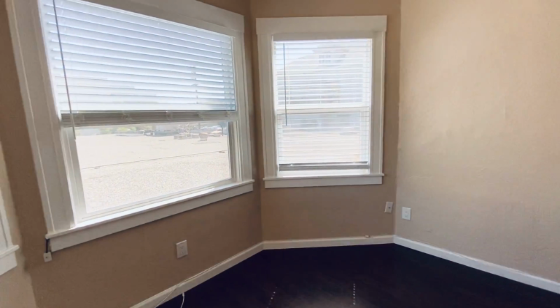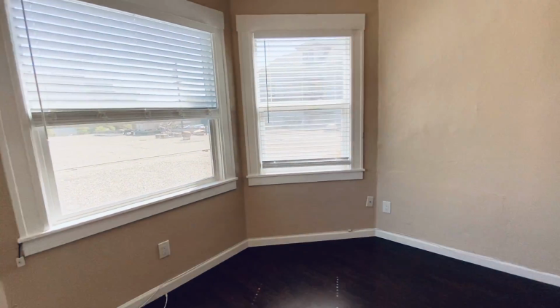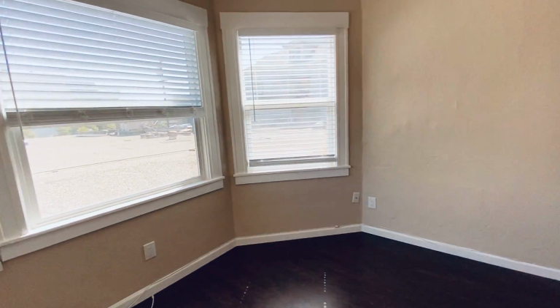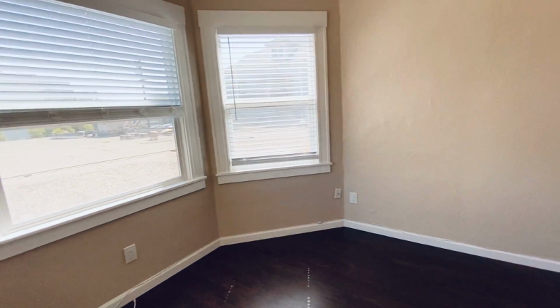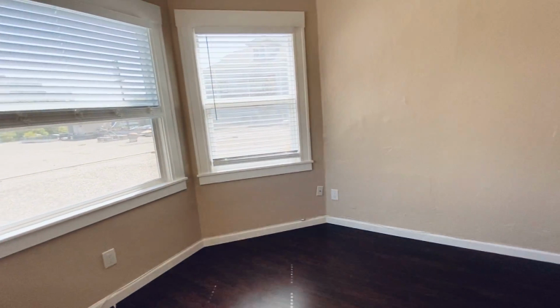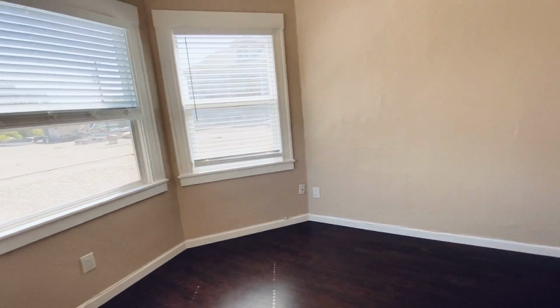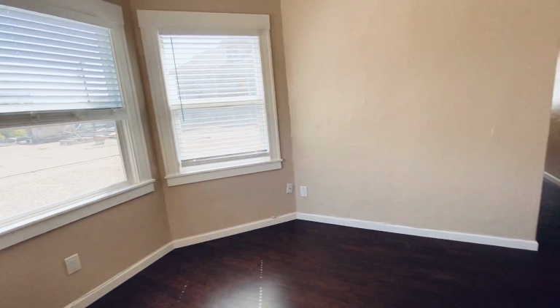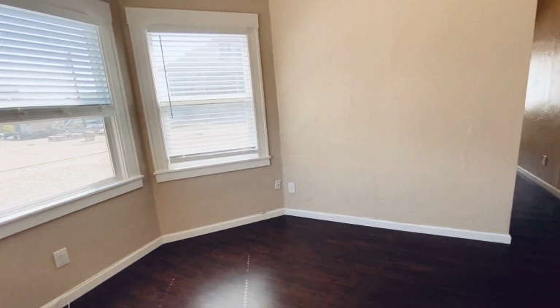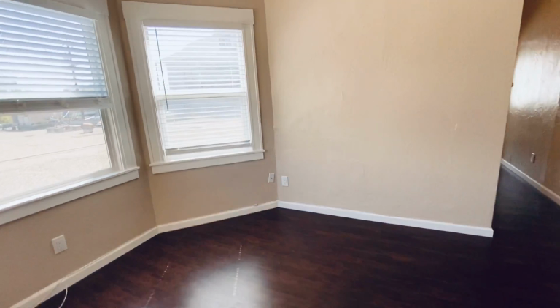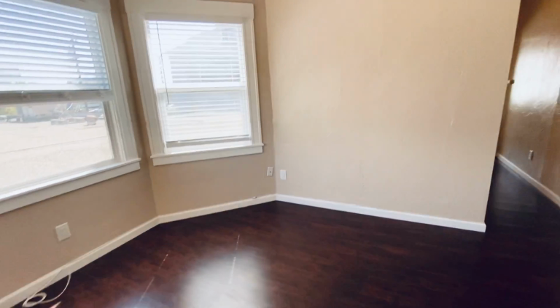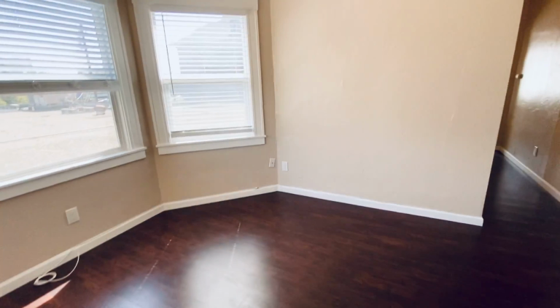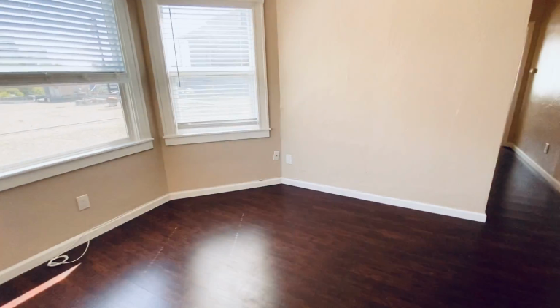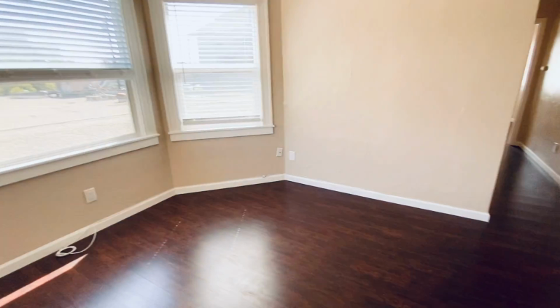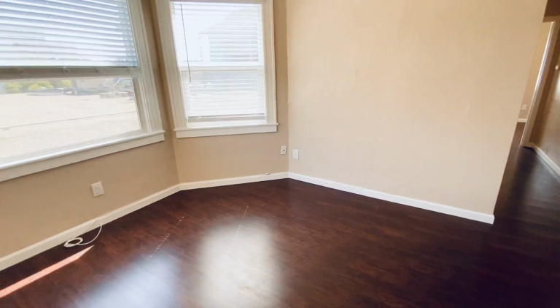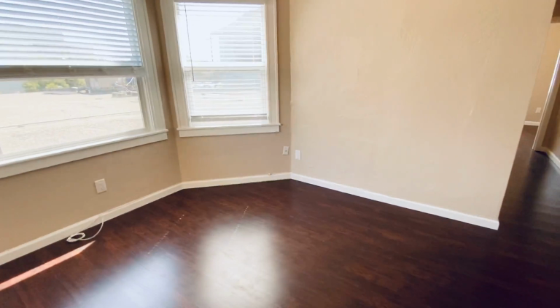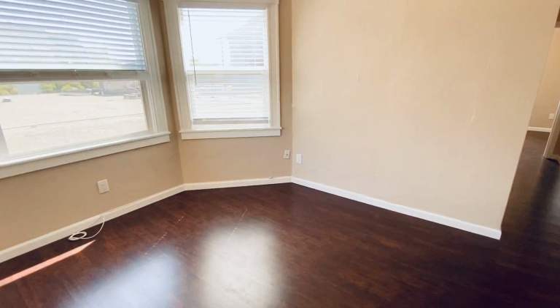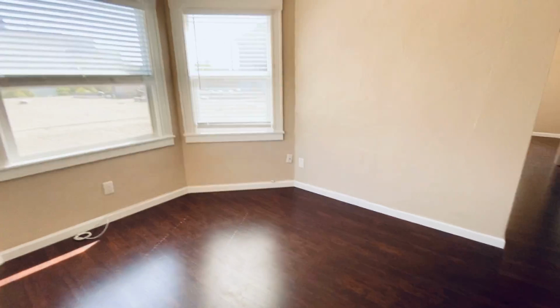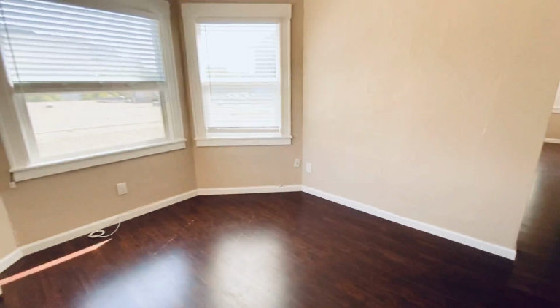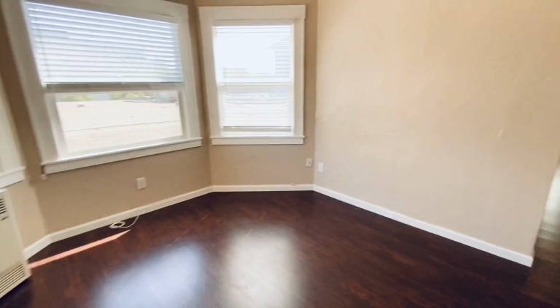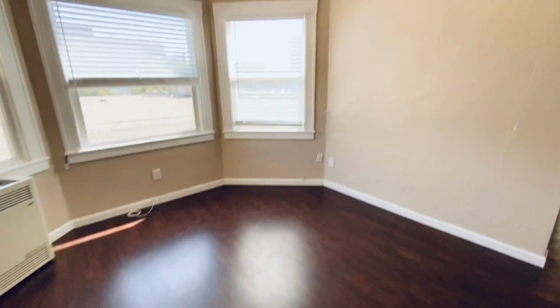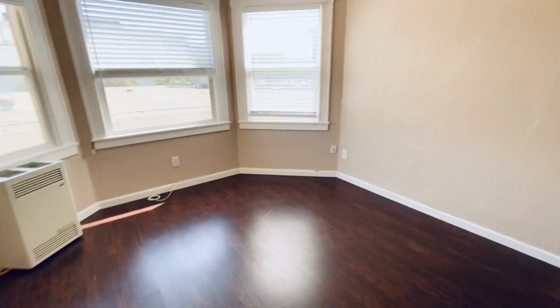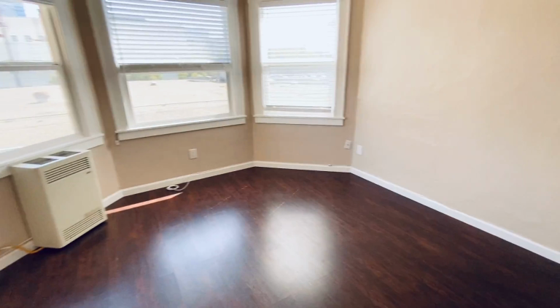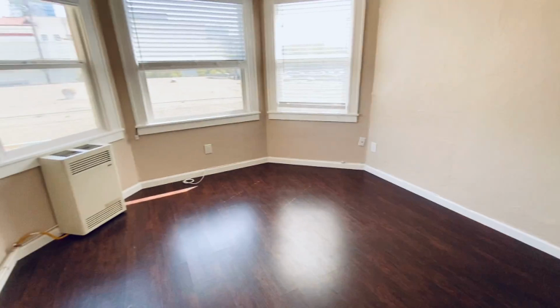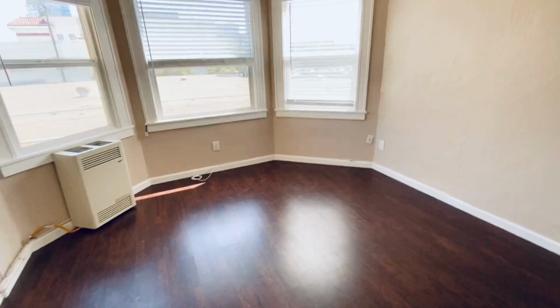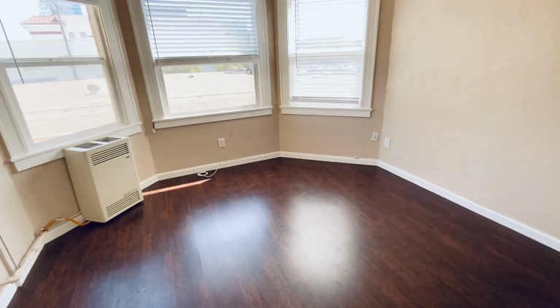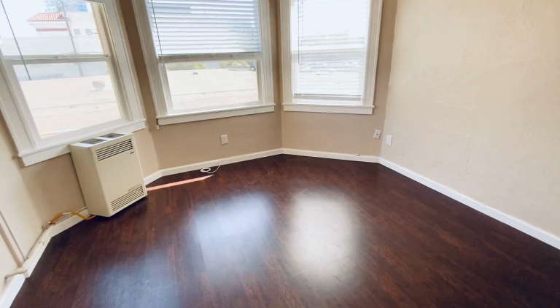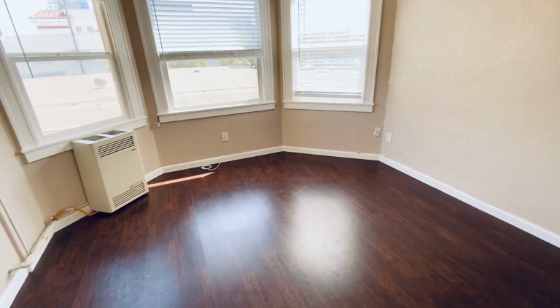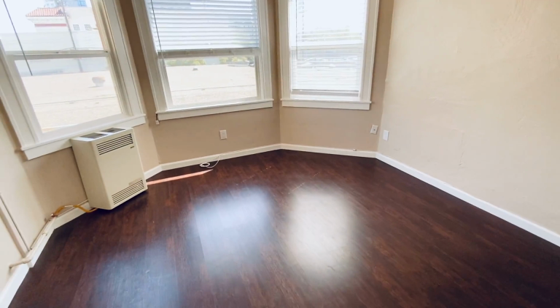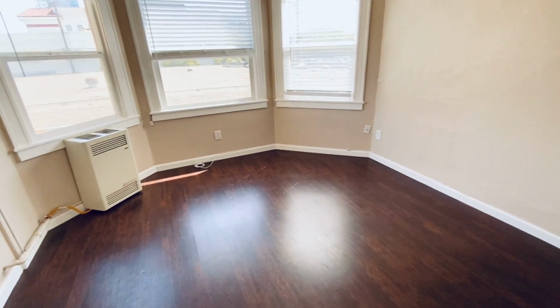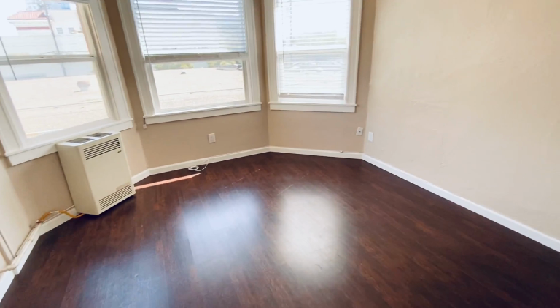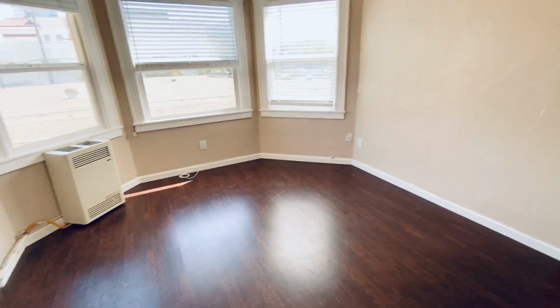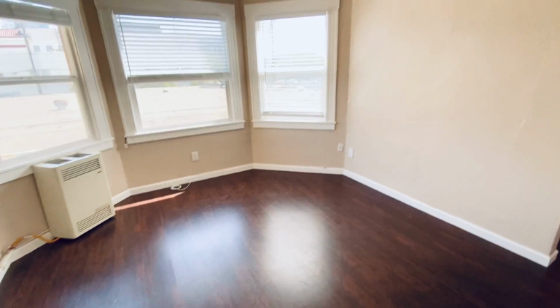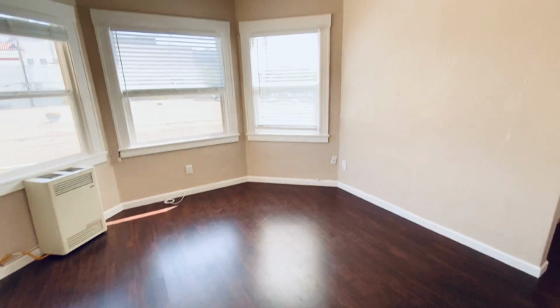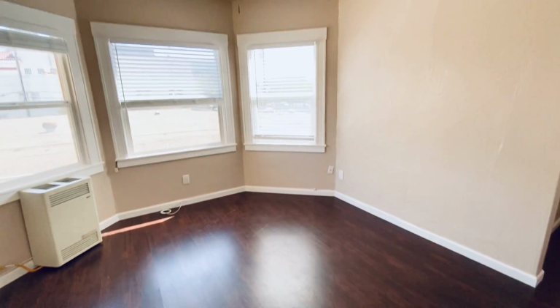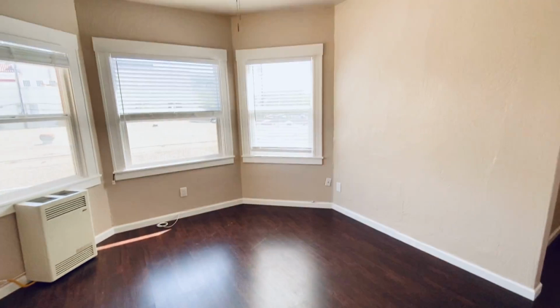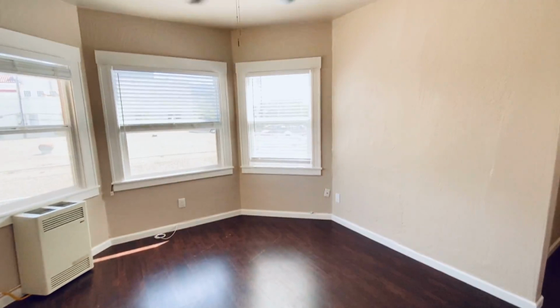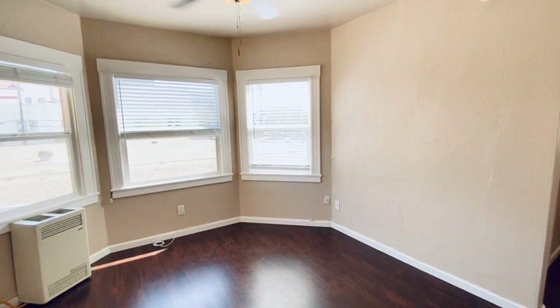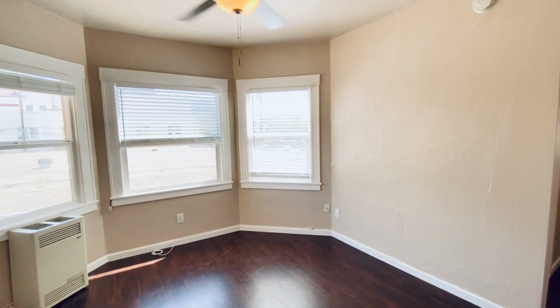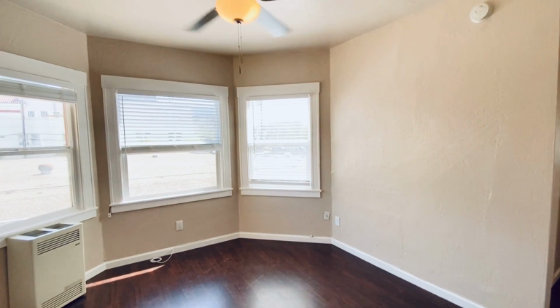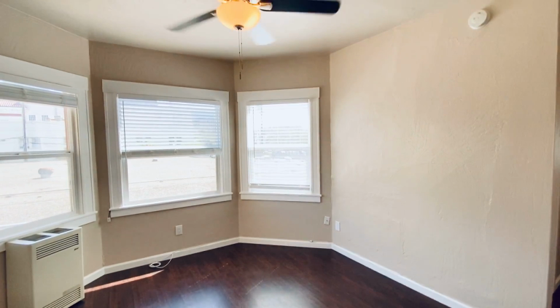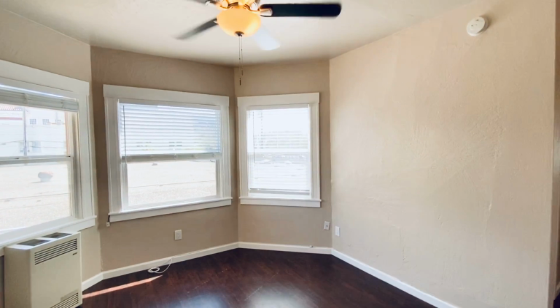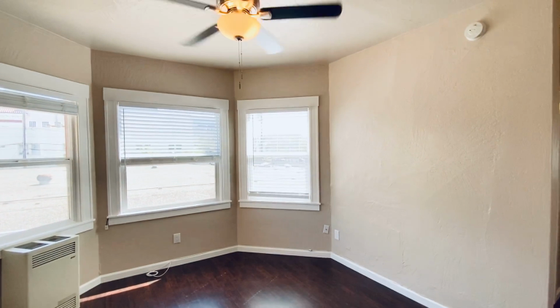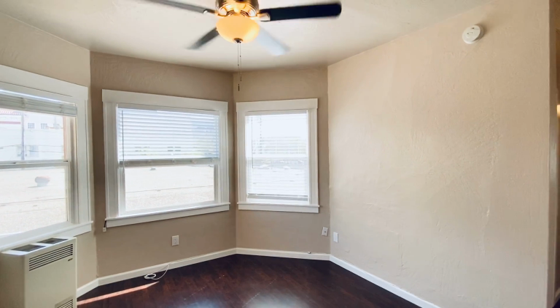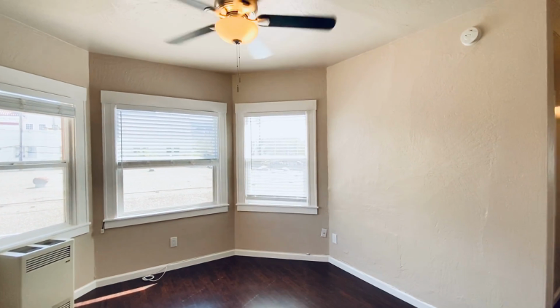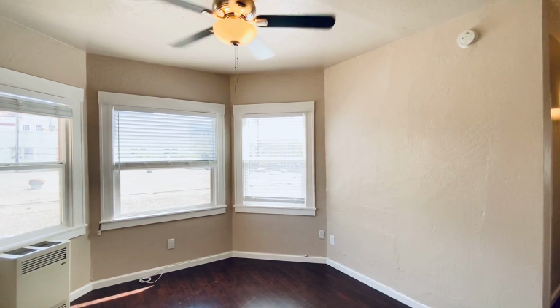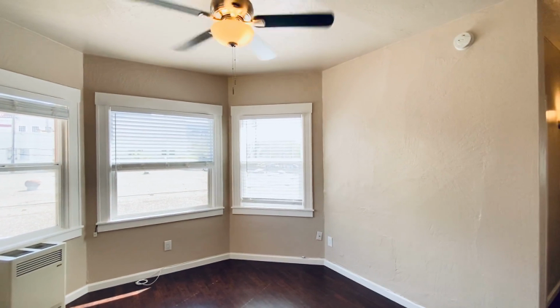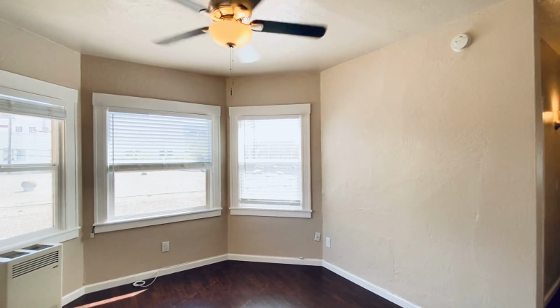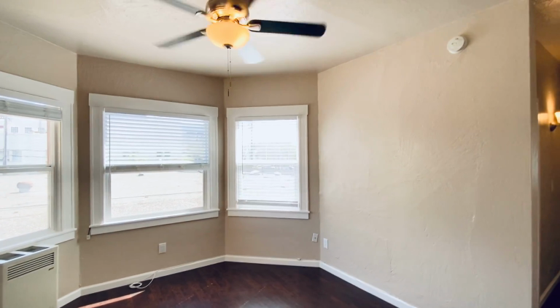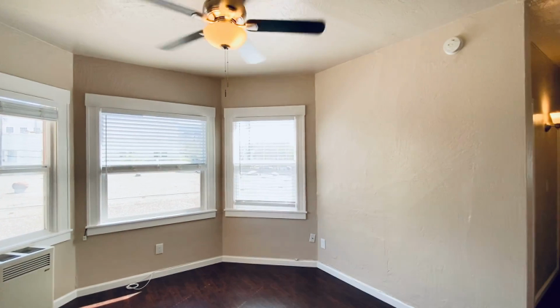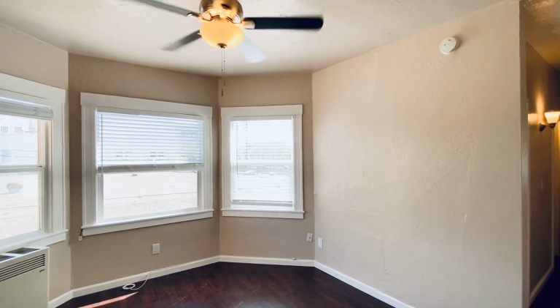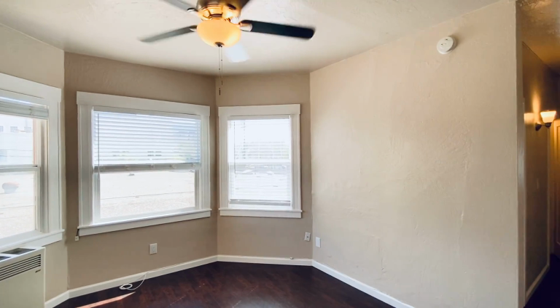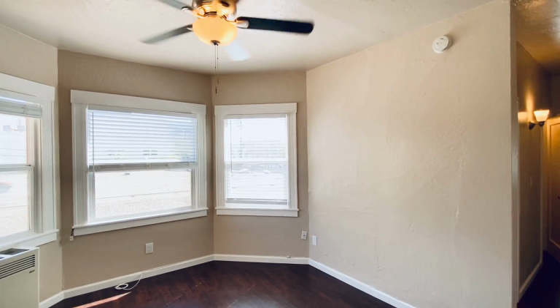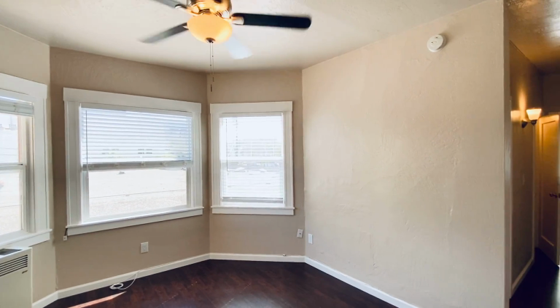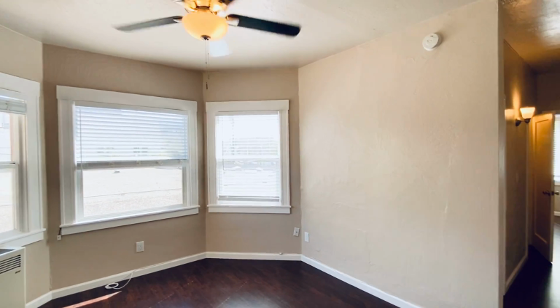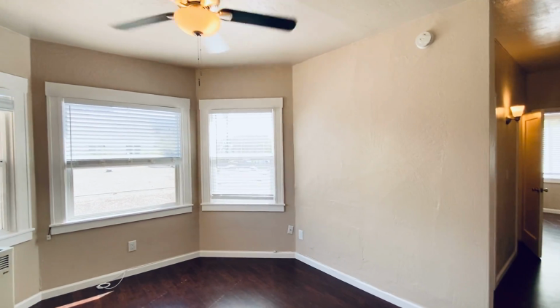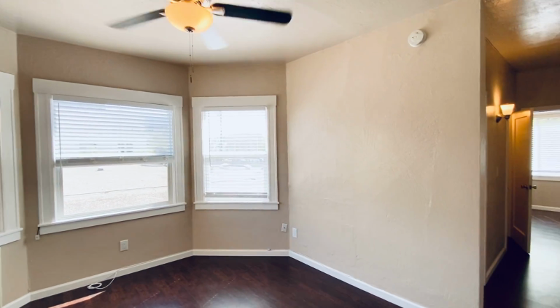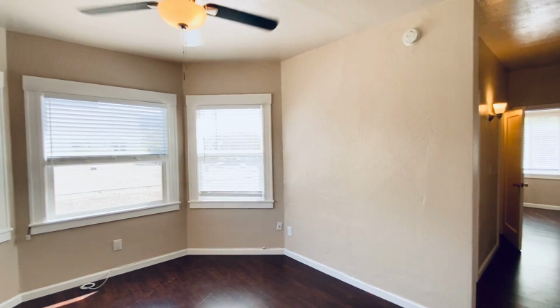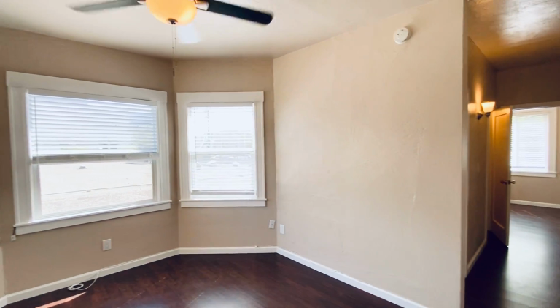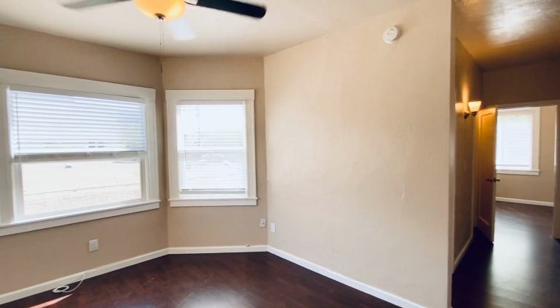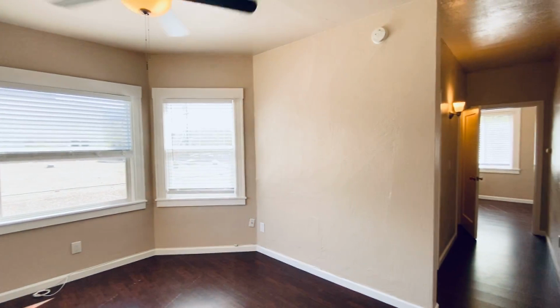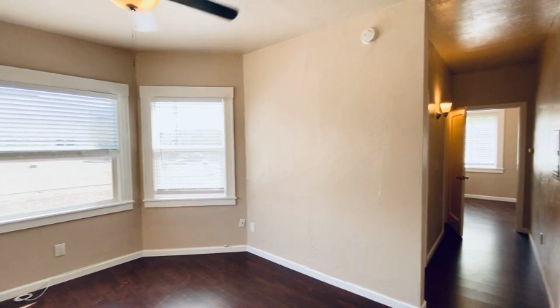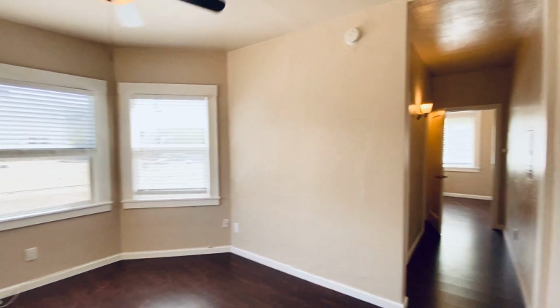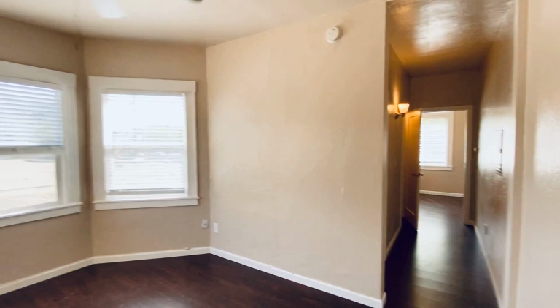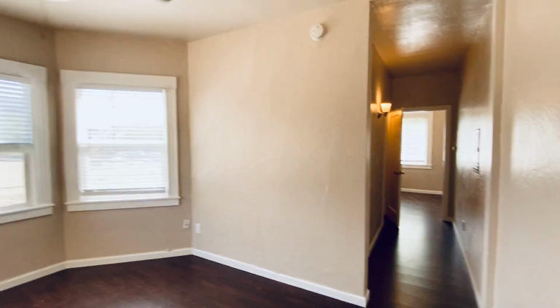This is up on the second floor. You've got room for a bed and a dresser, and a ceiling fan.